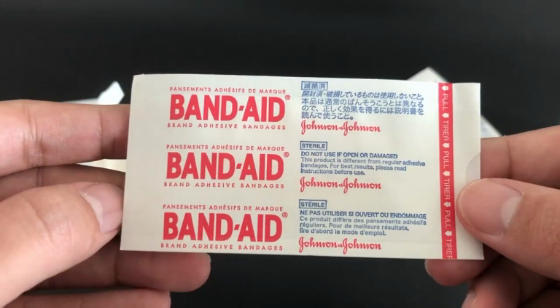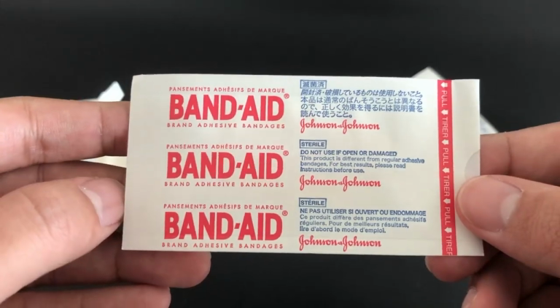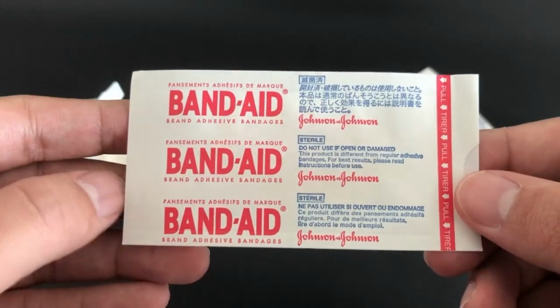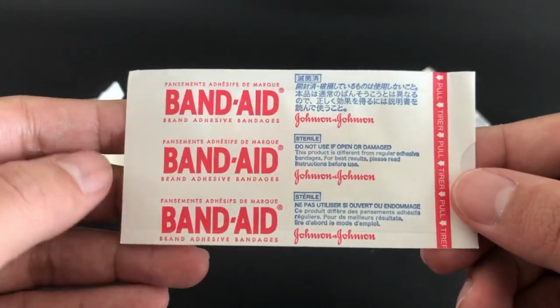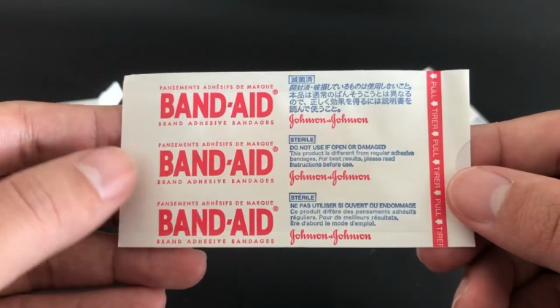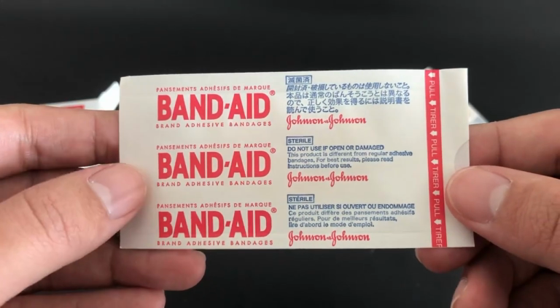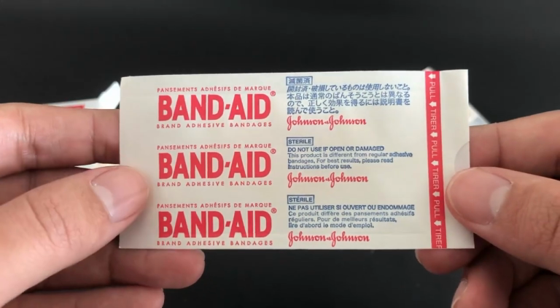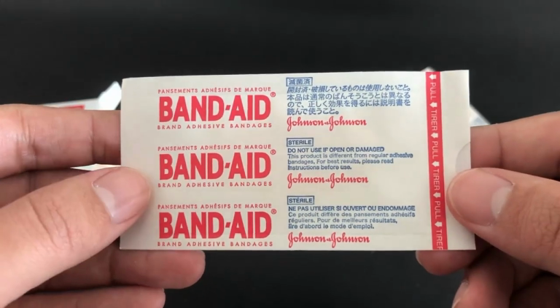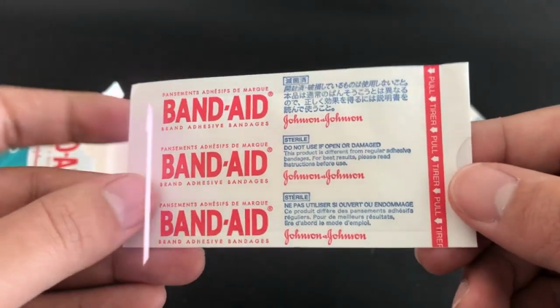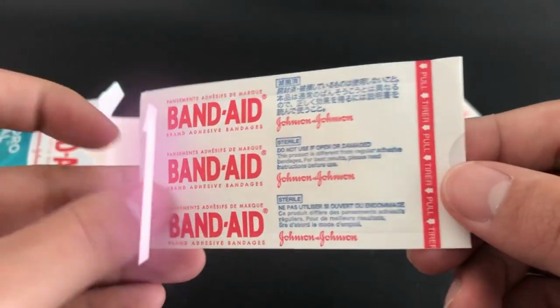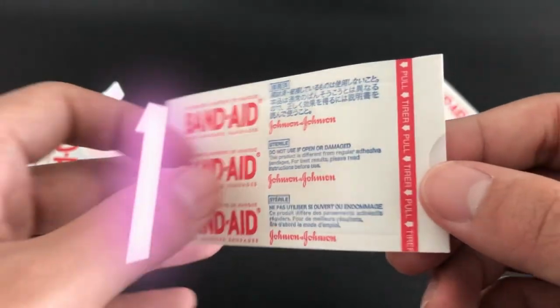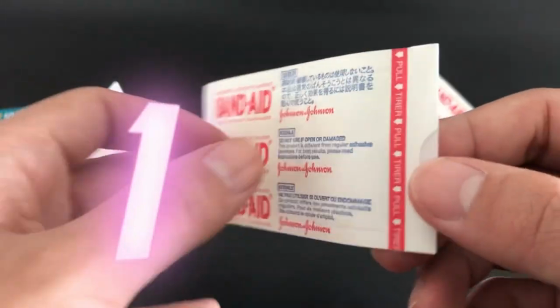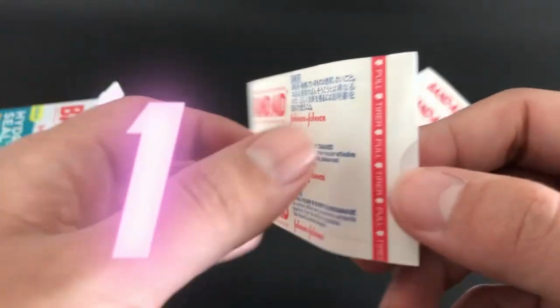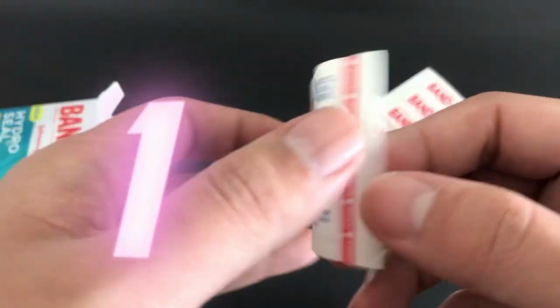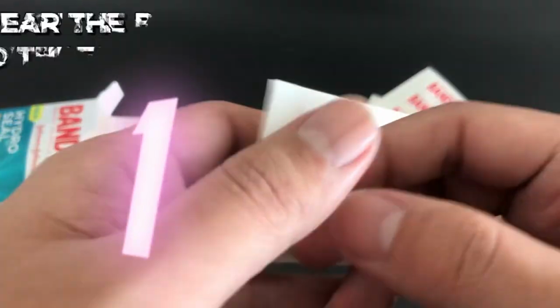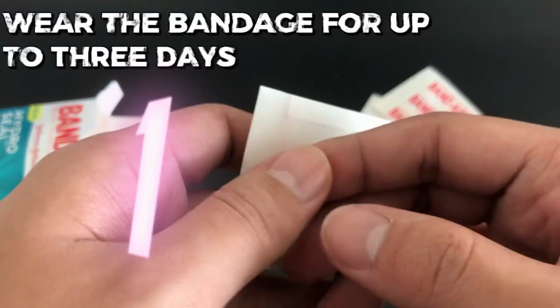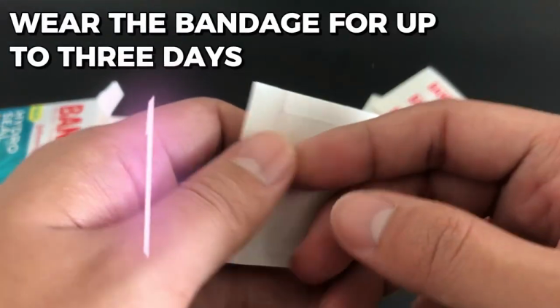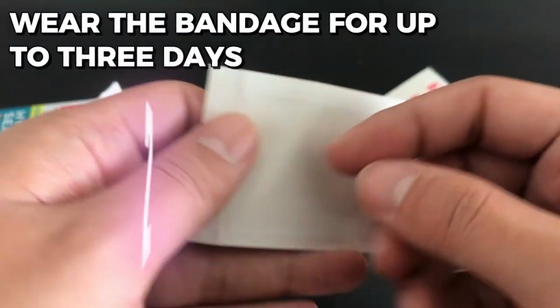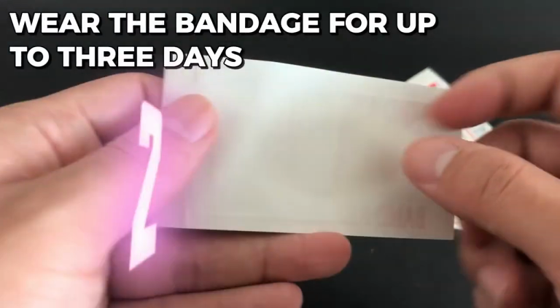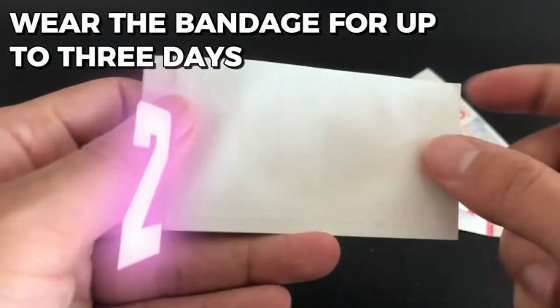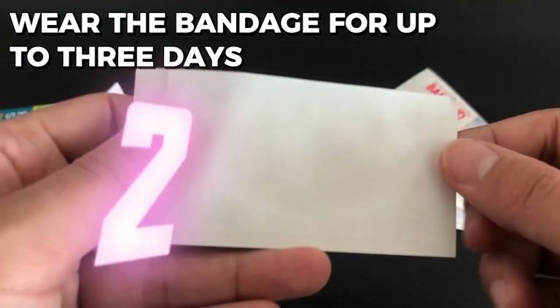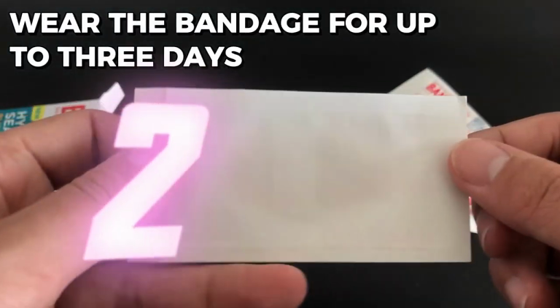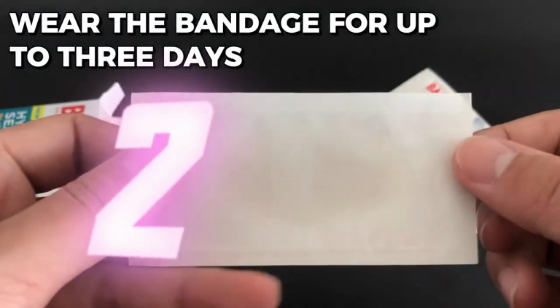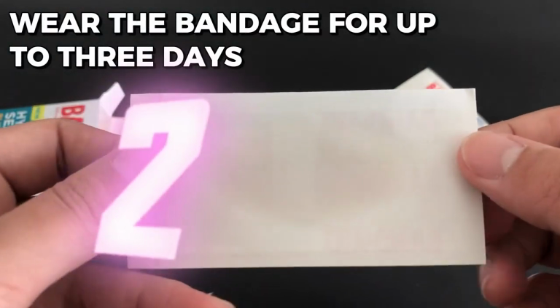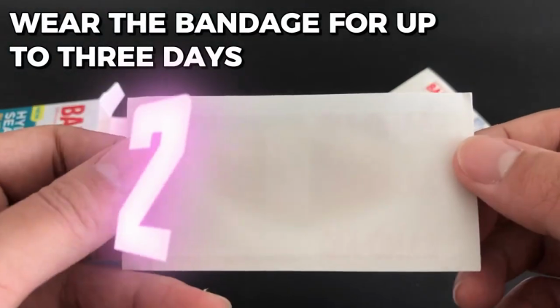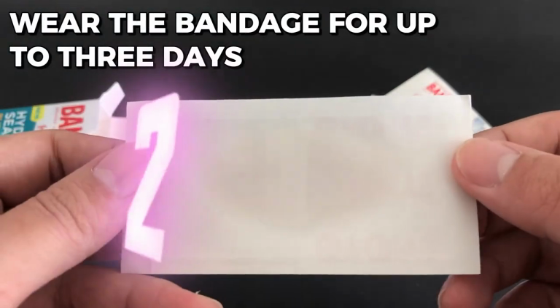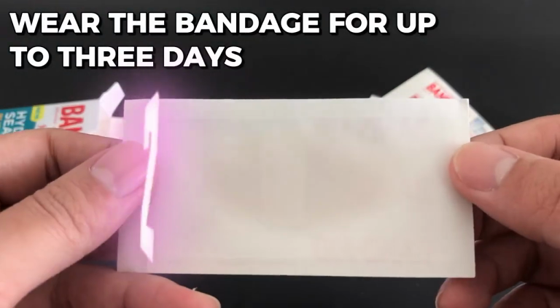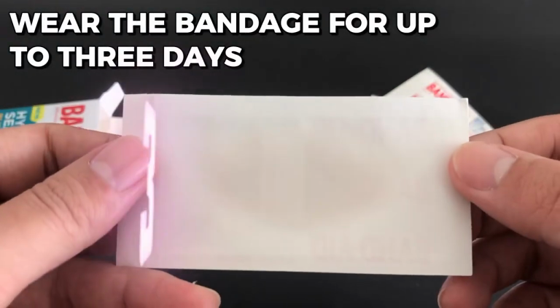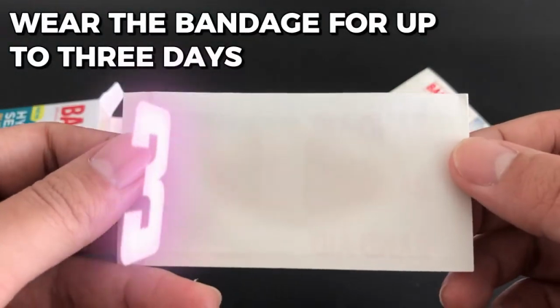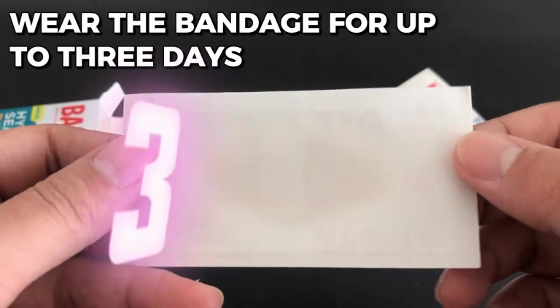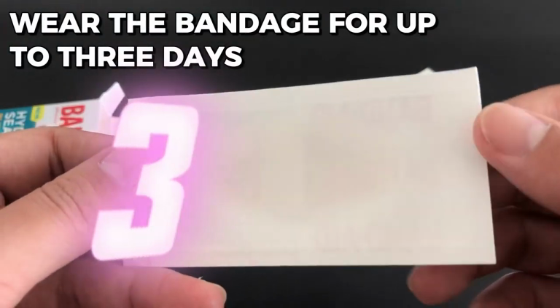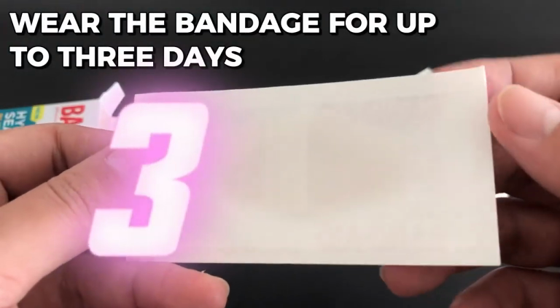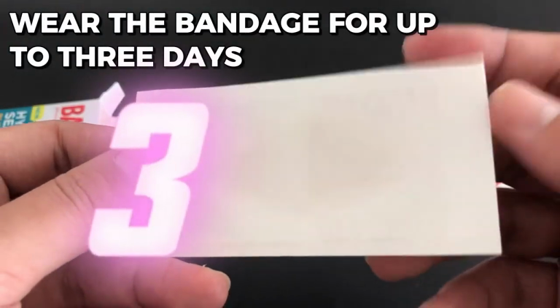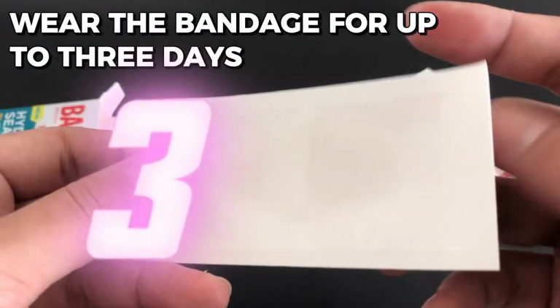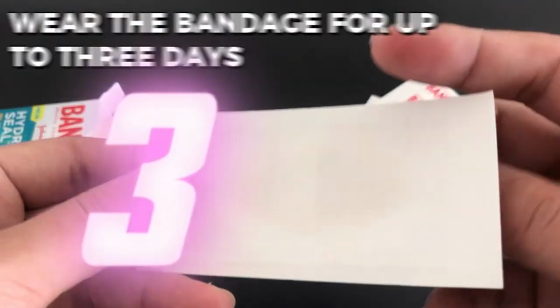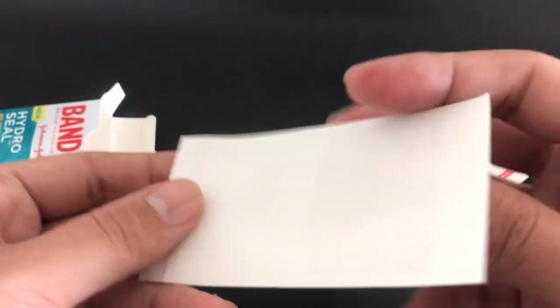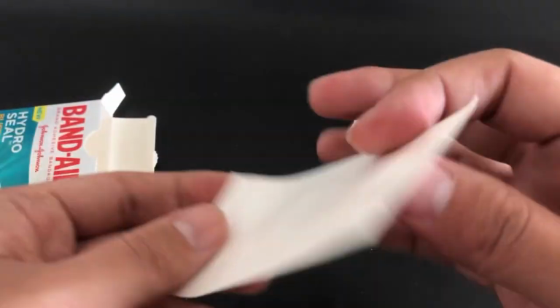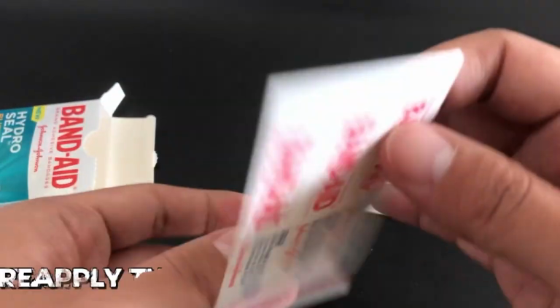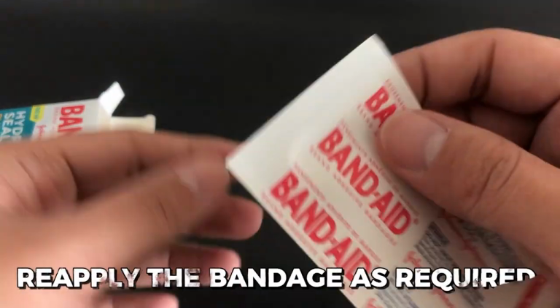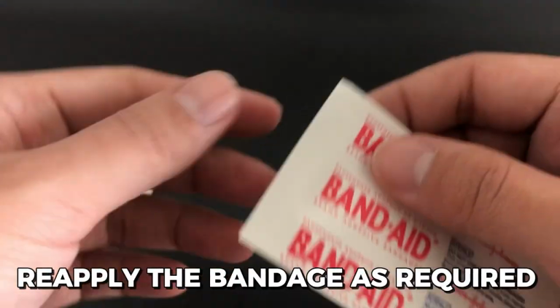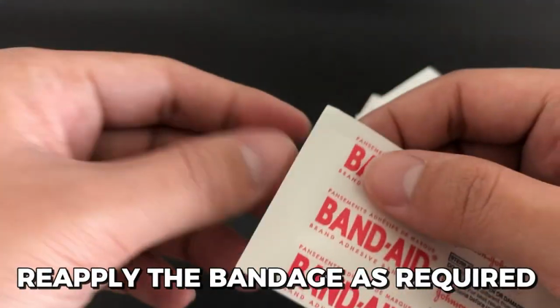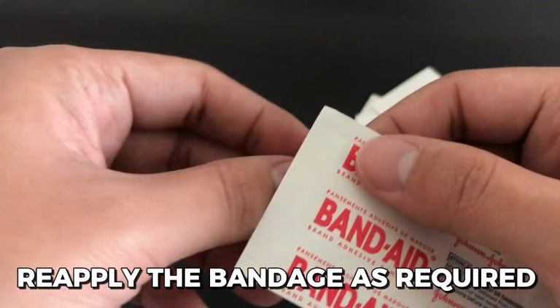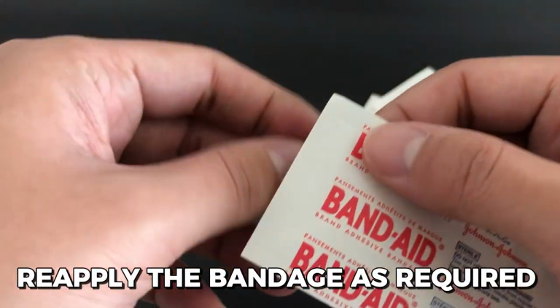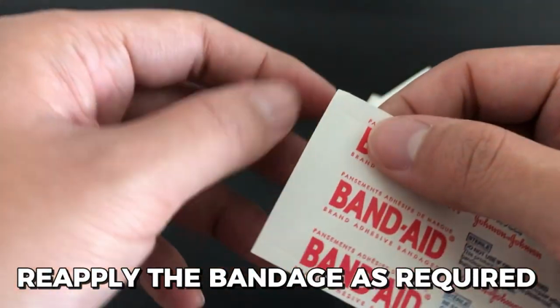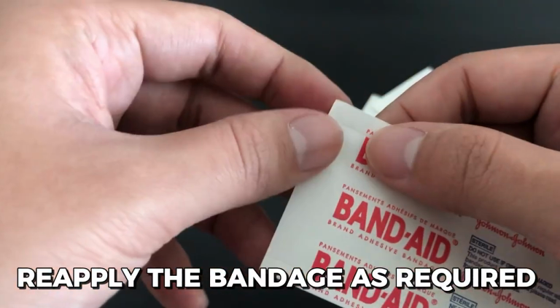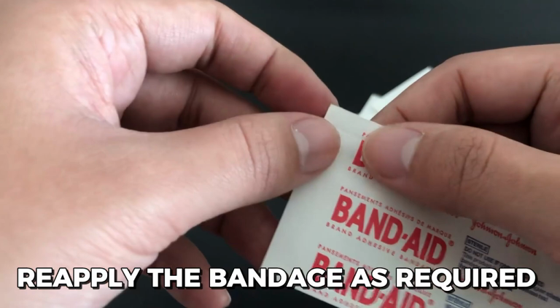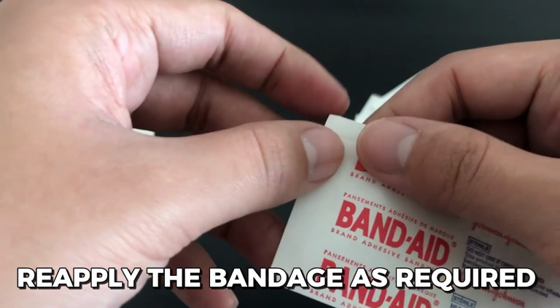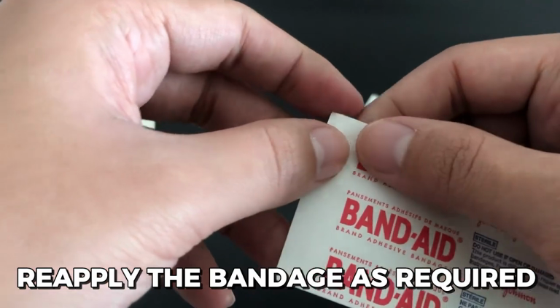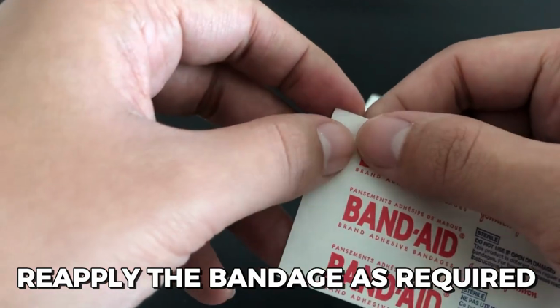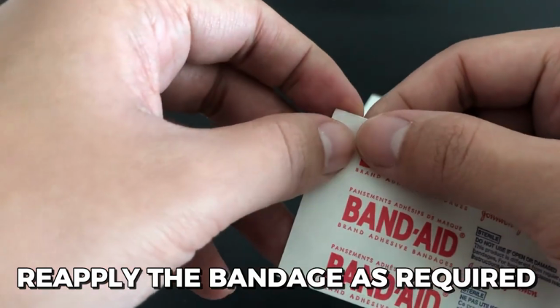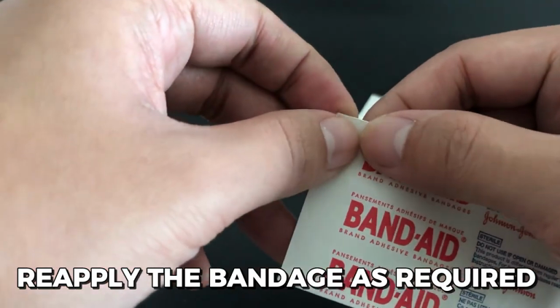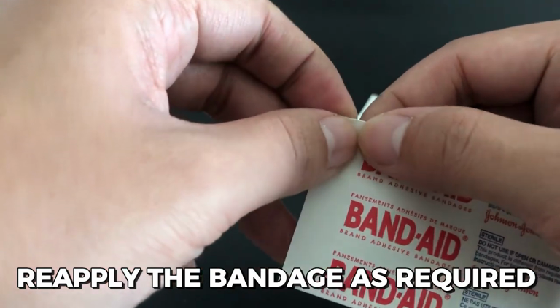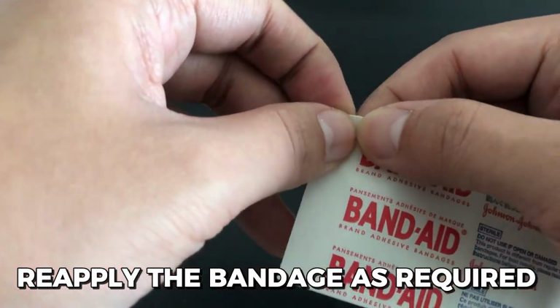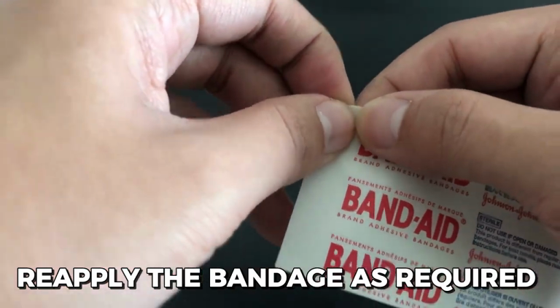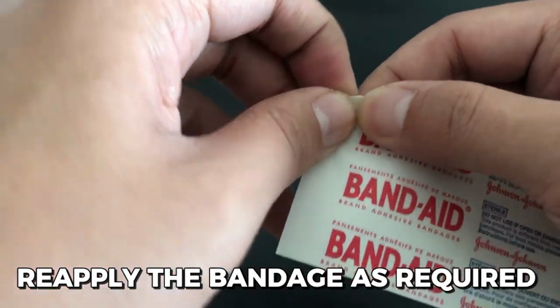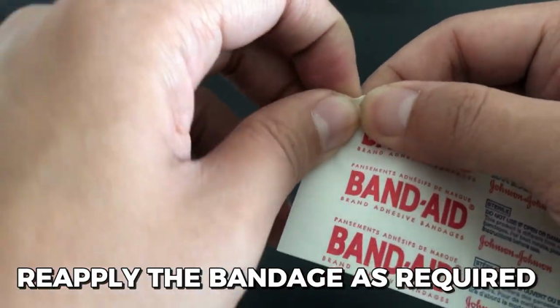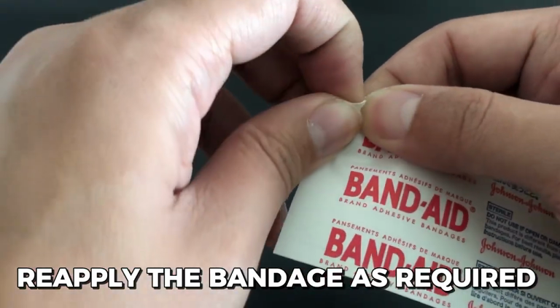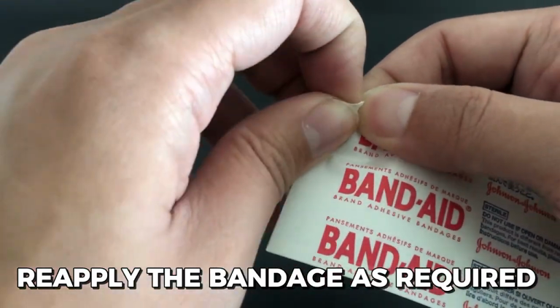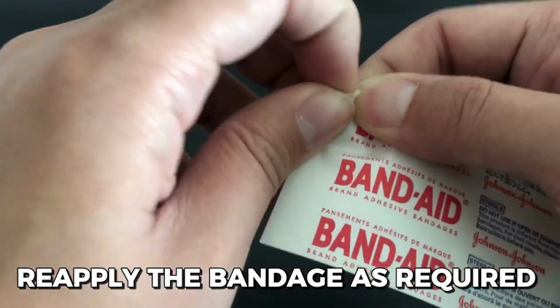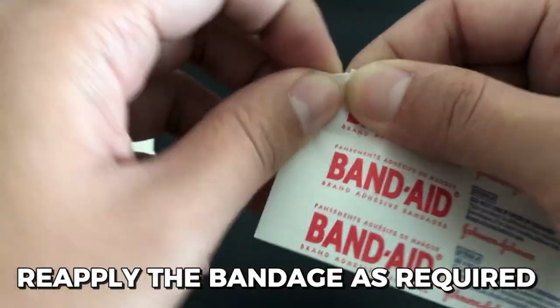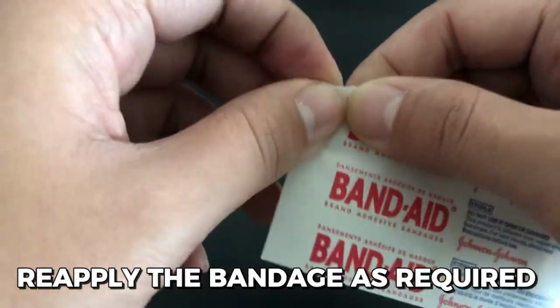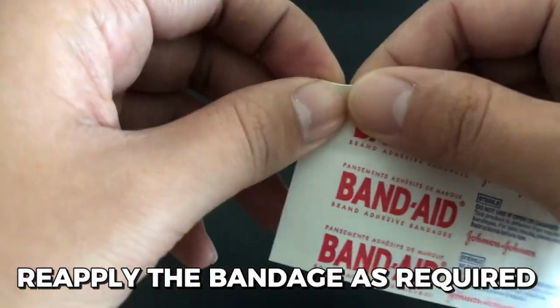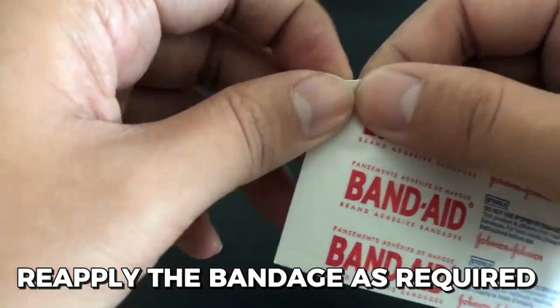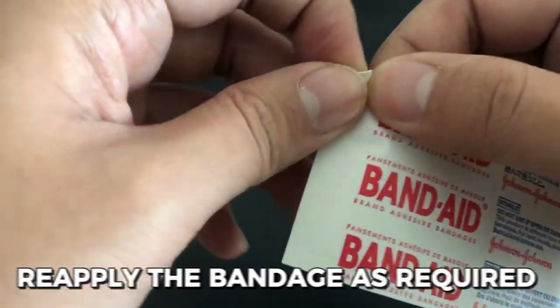Before changing it, wear the bandage for up to 3 days. Reapply the bandage as required if it starts to come loose.